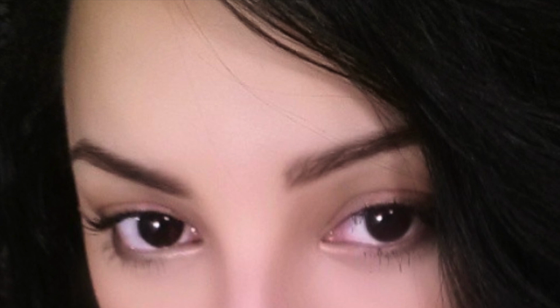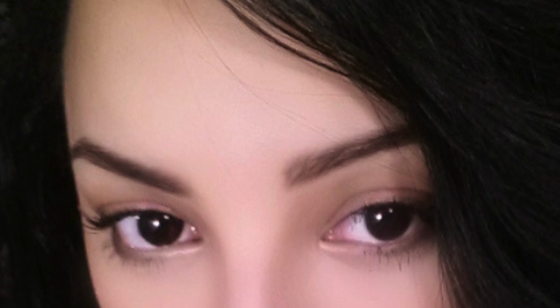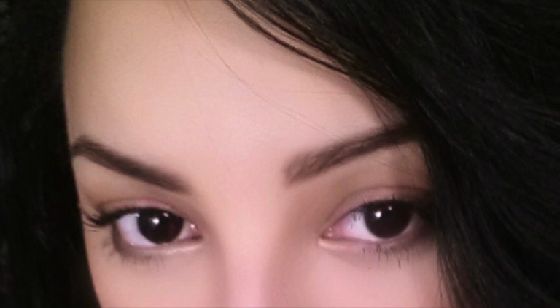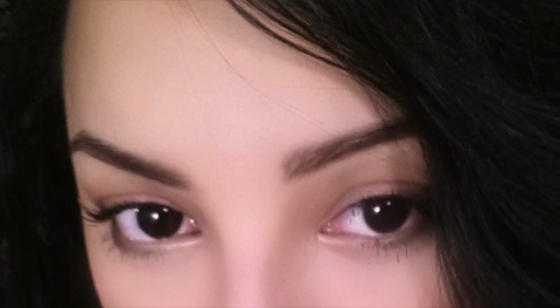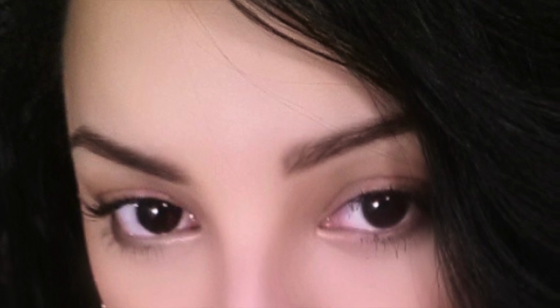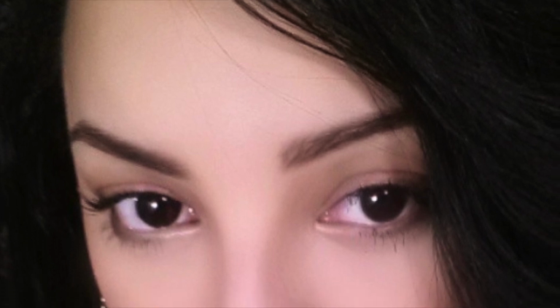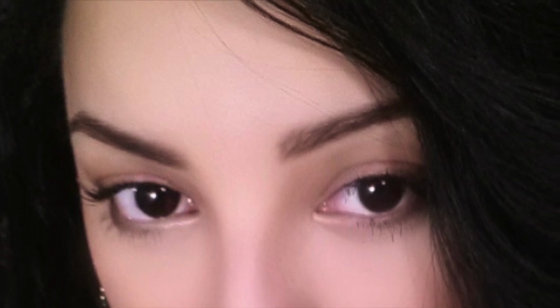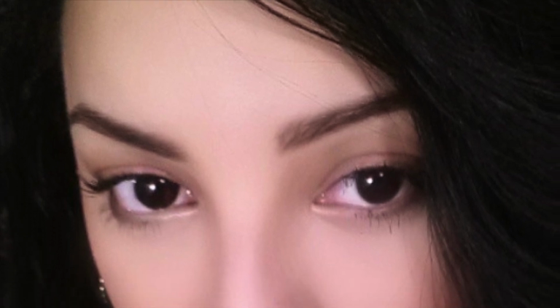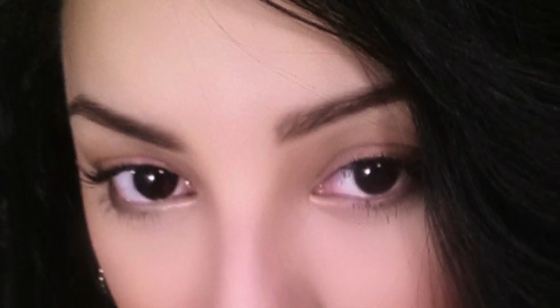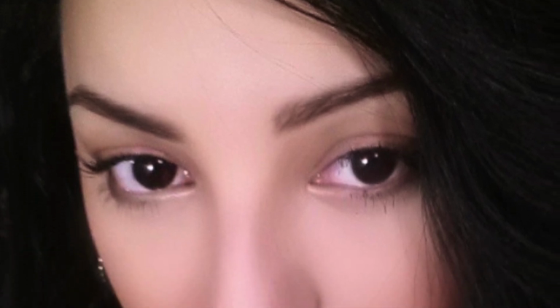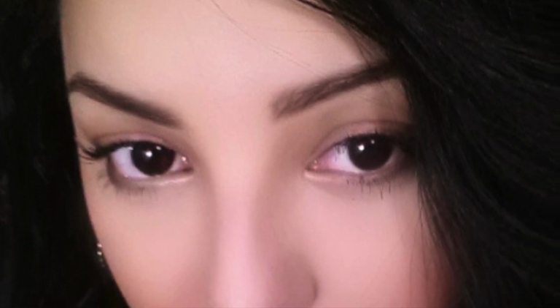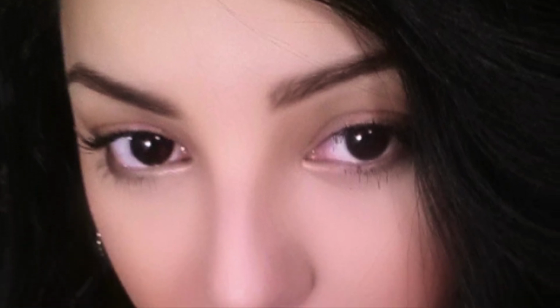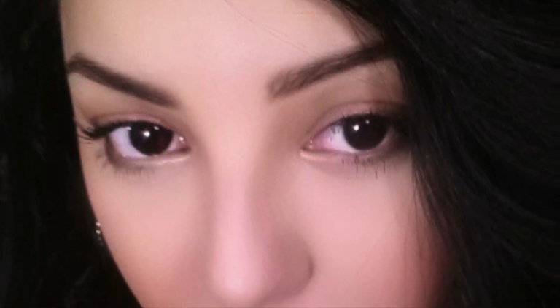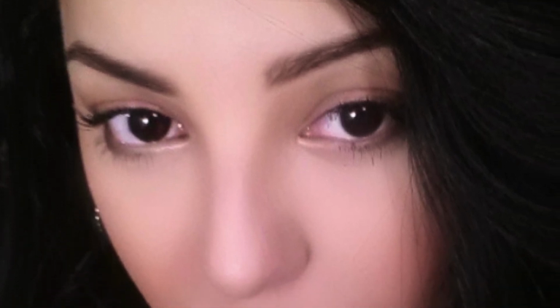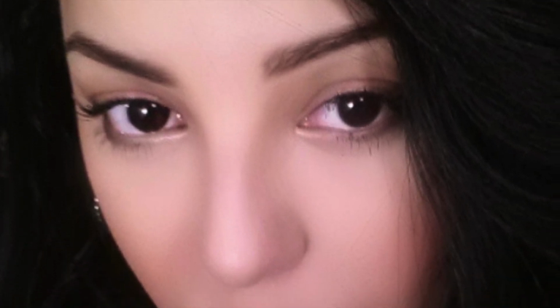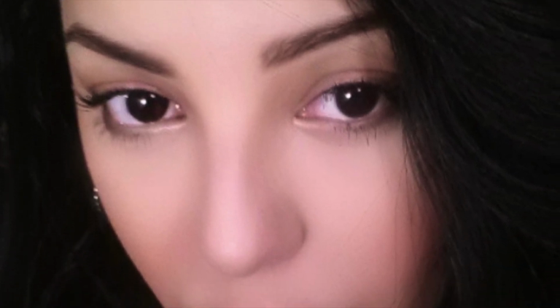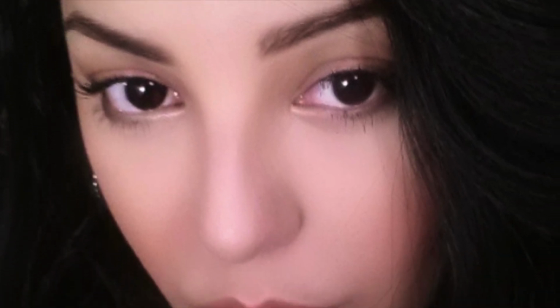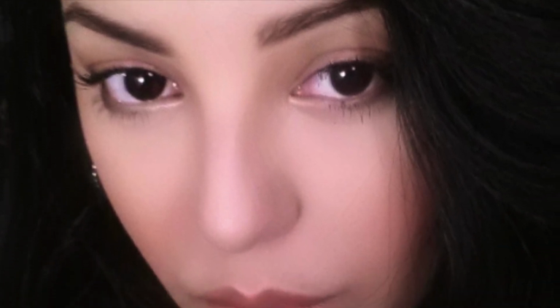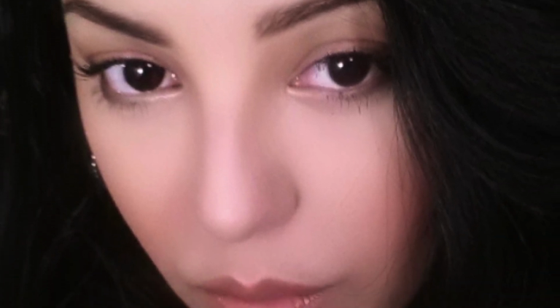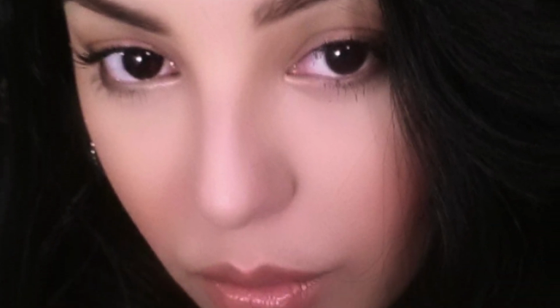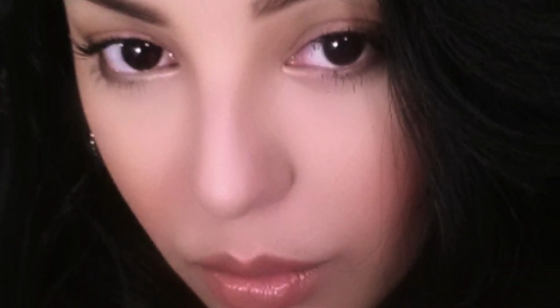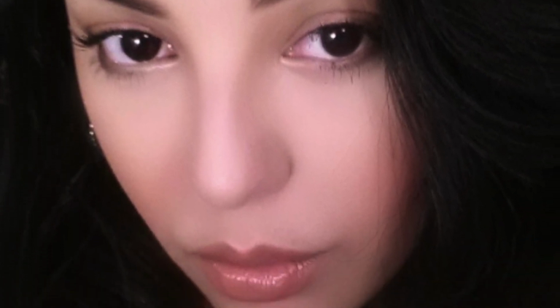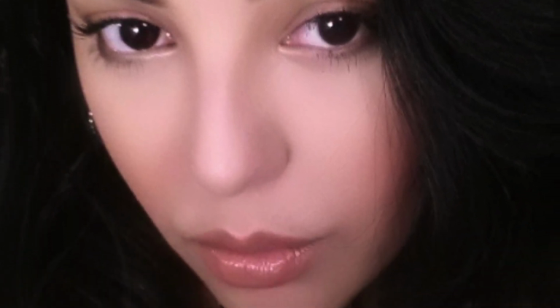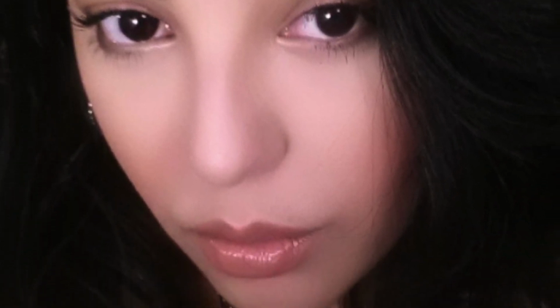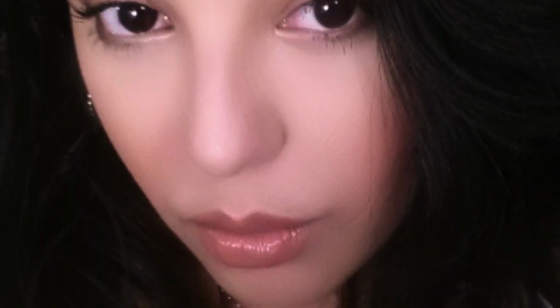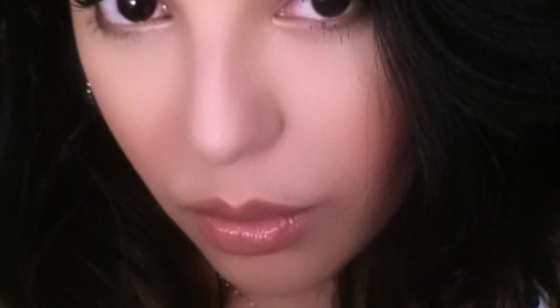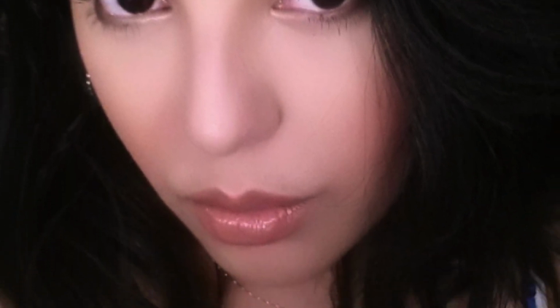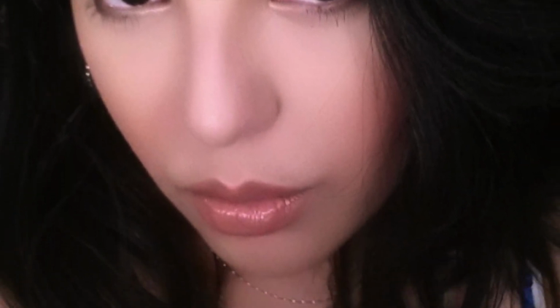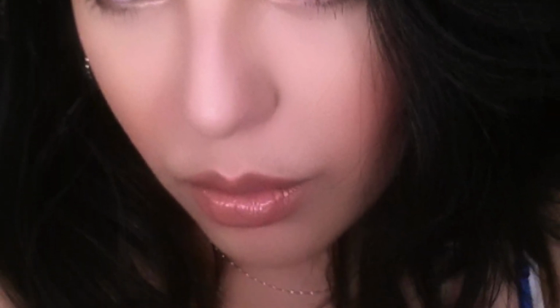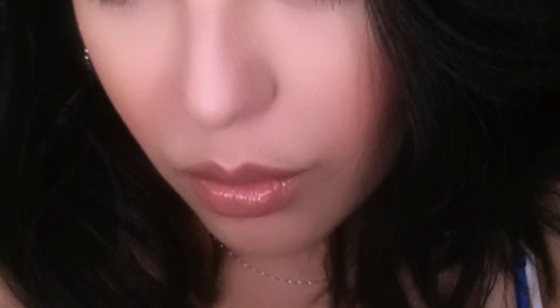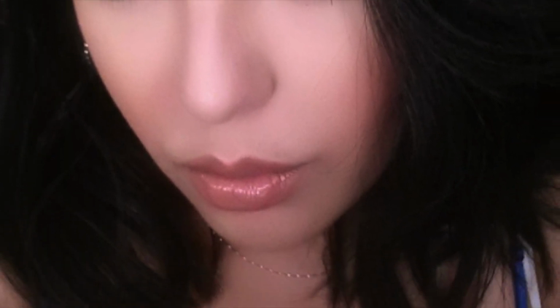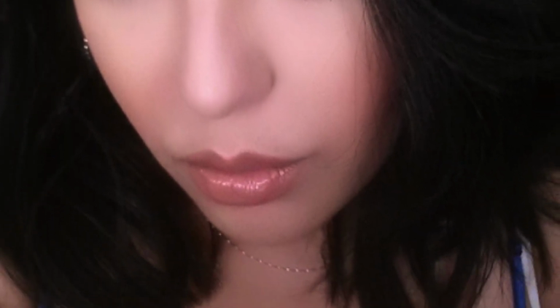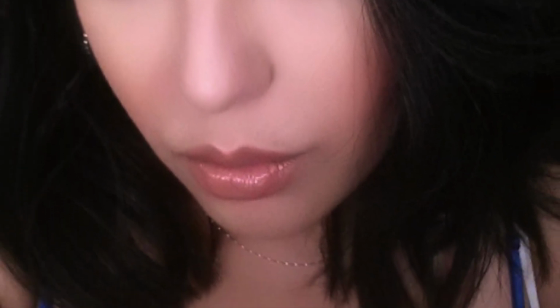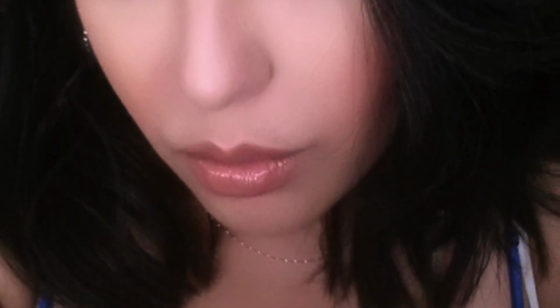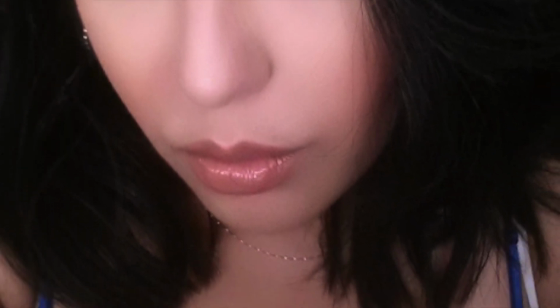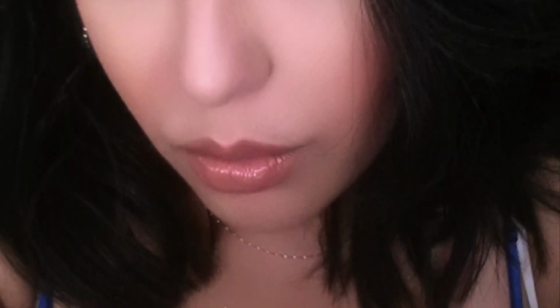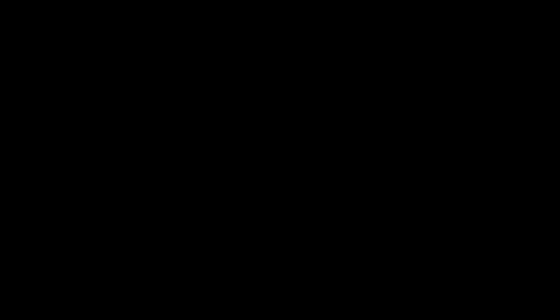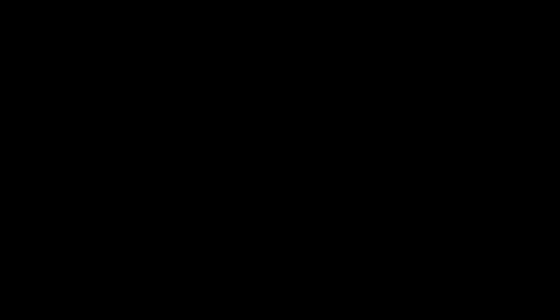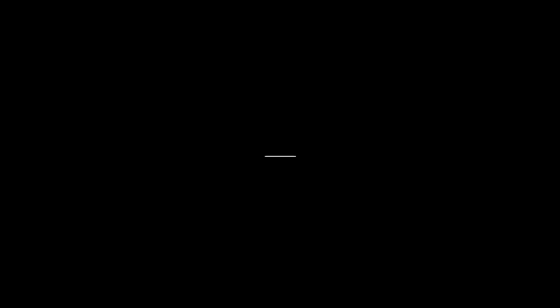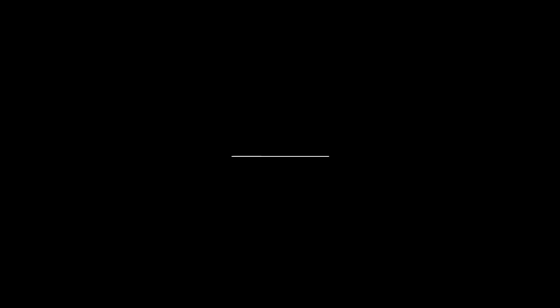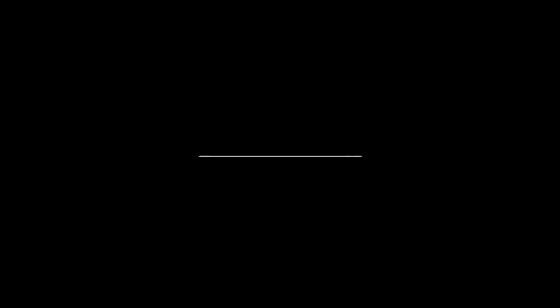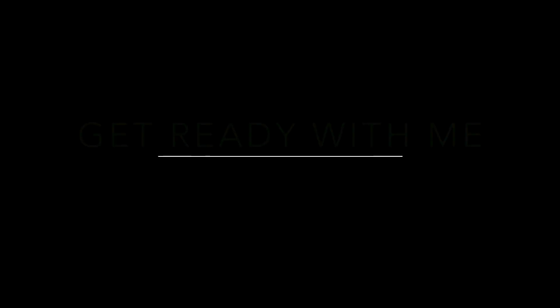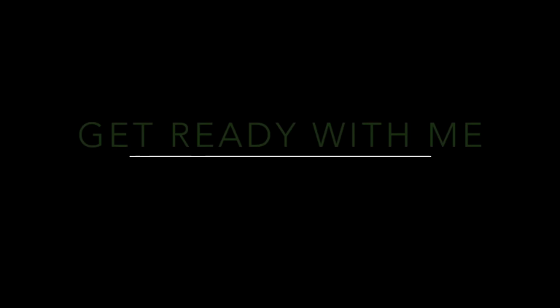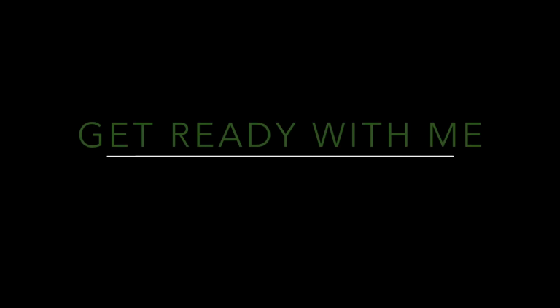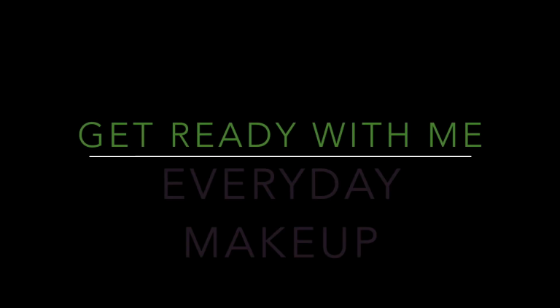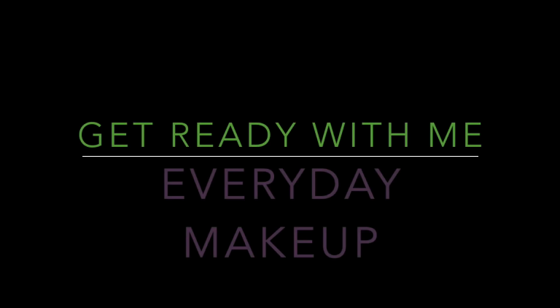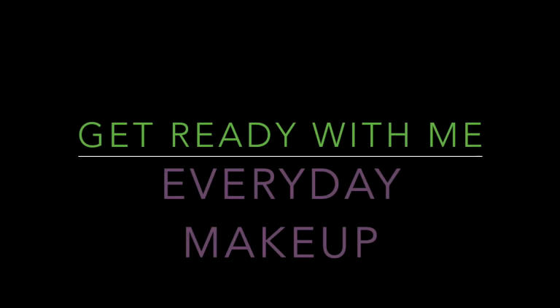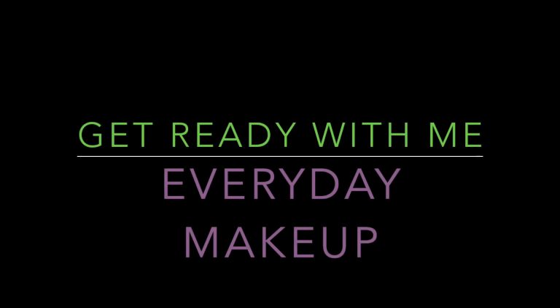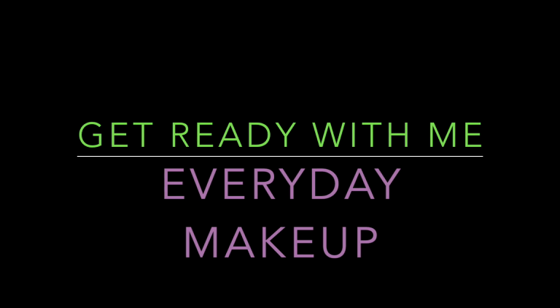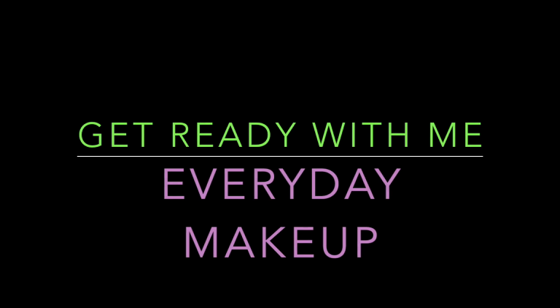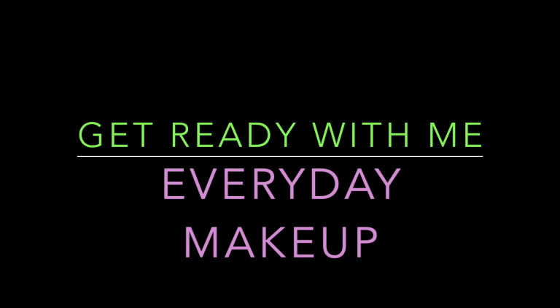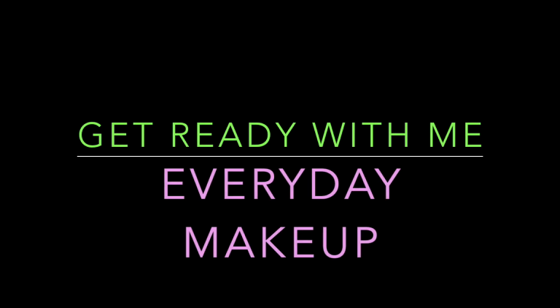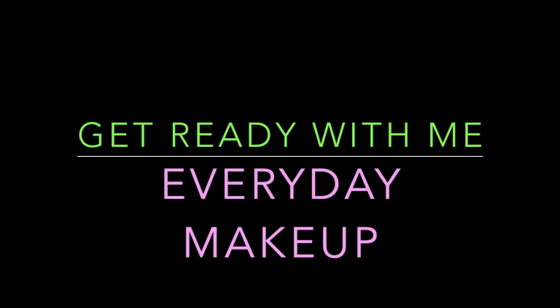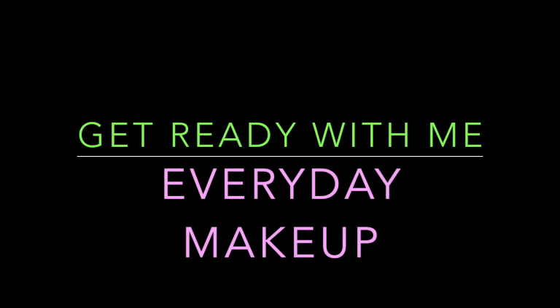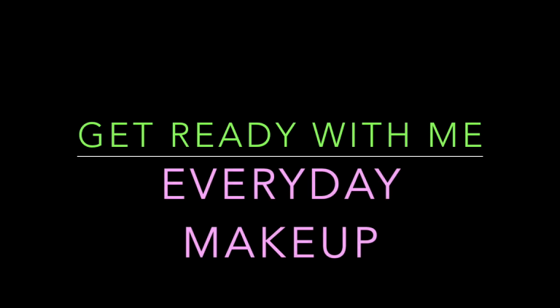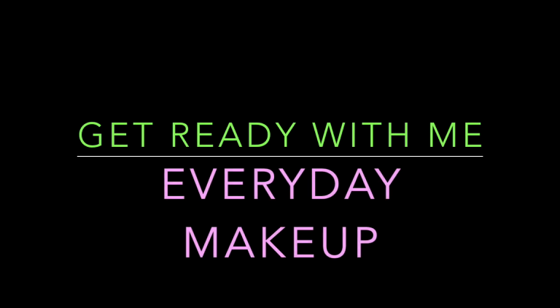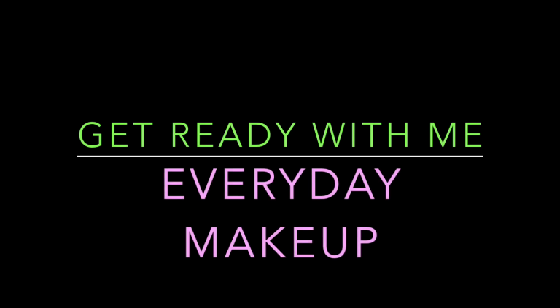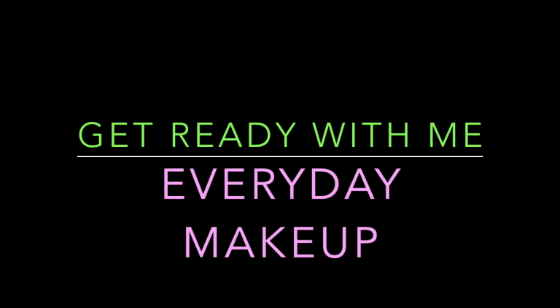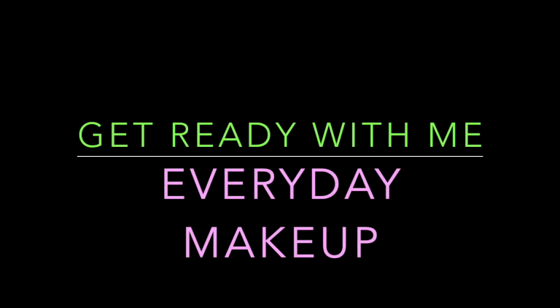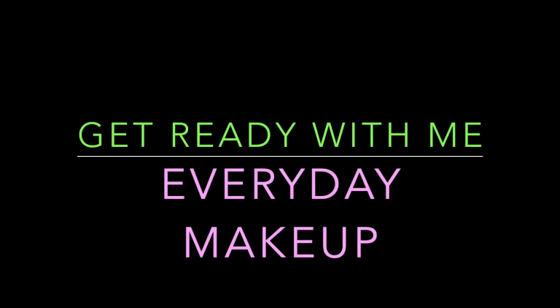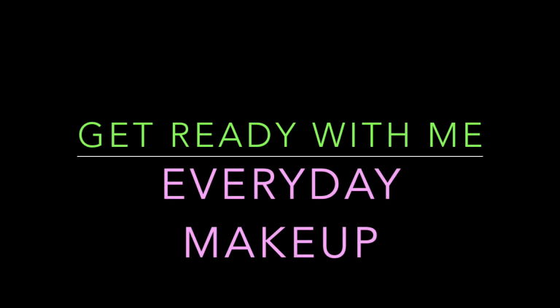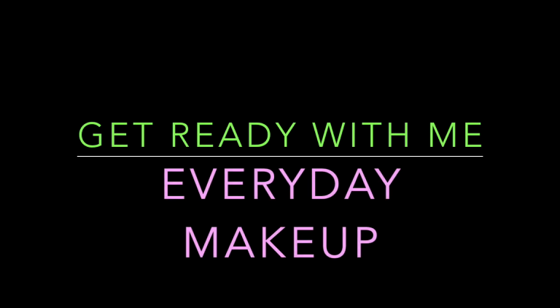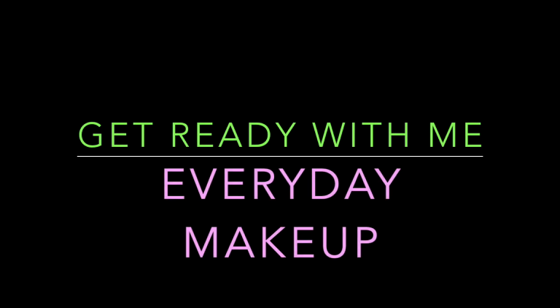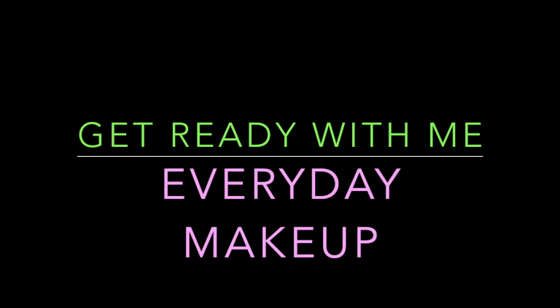Hi guys! Welcome back to my channel. This is my get ready with me everyday makeup tutorial. So let's get right to it.